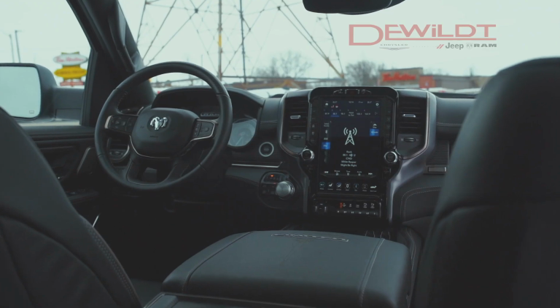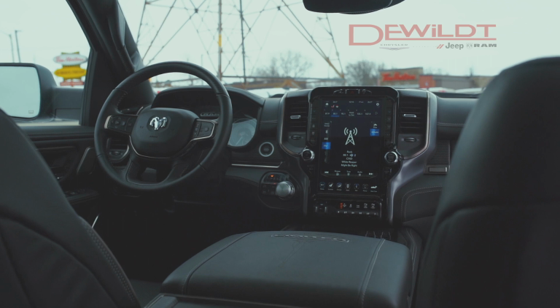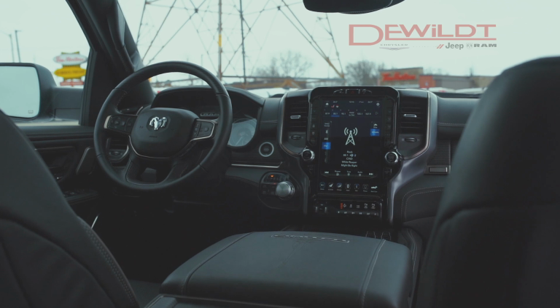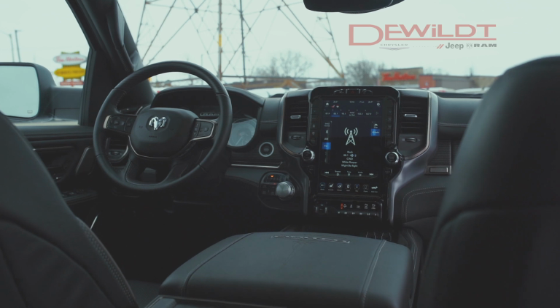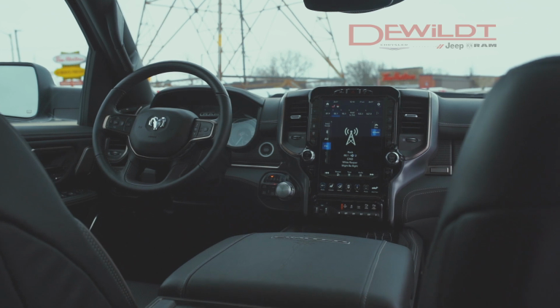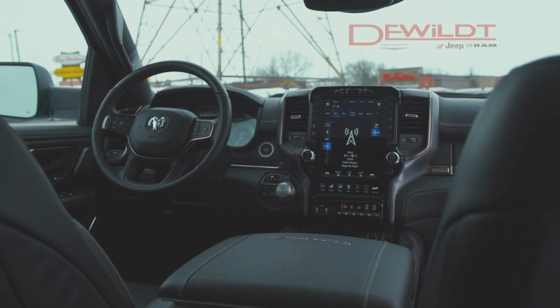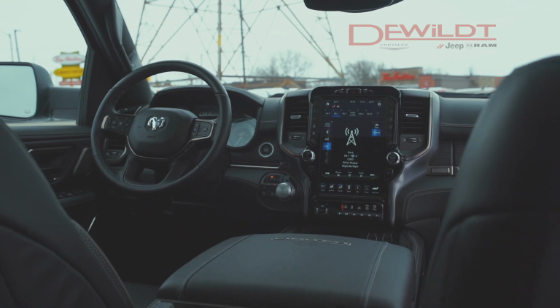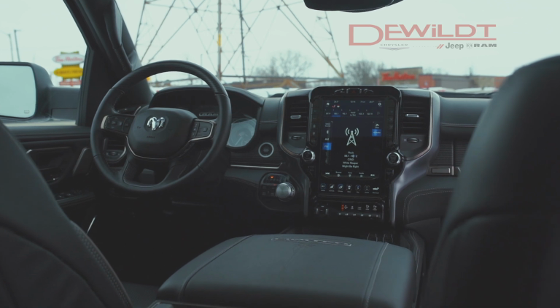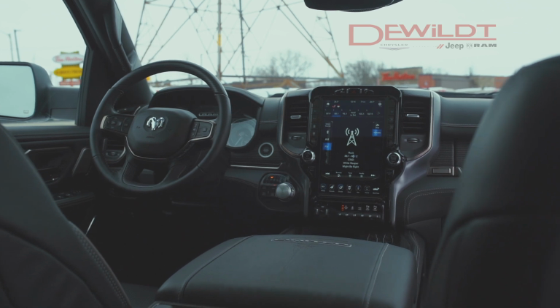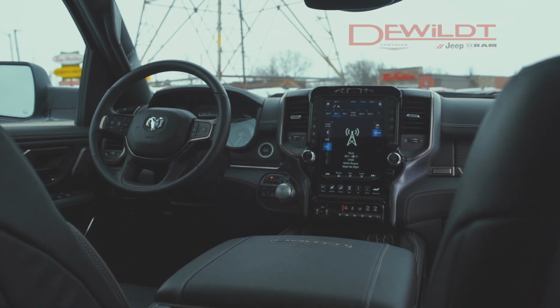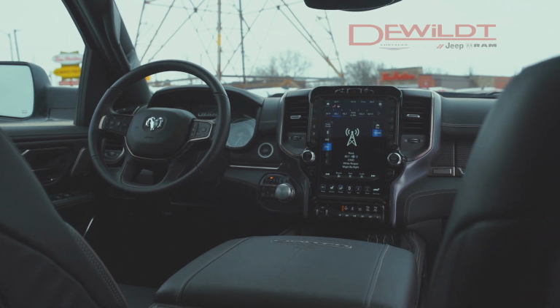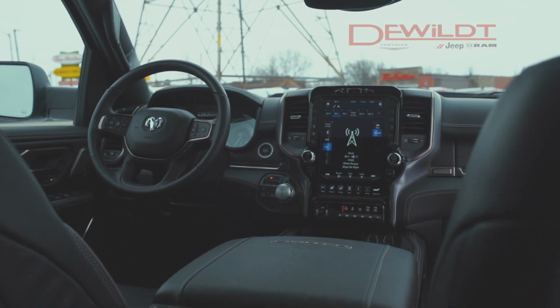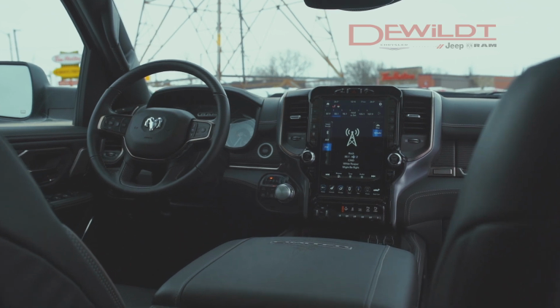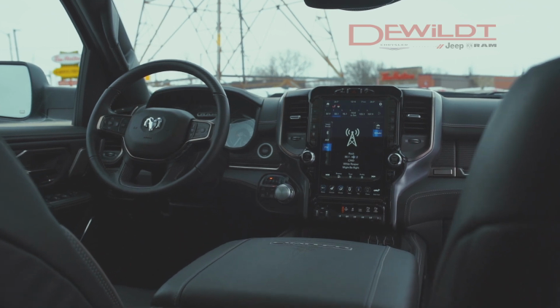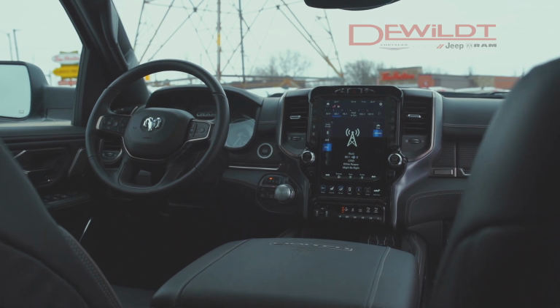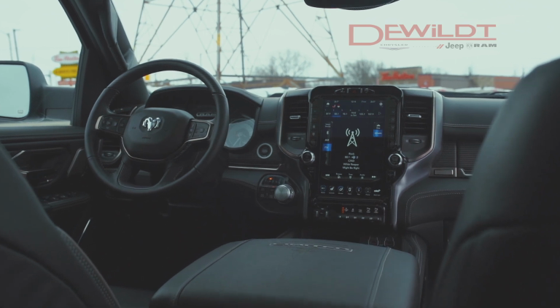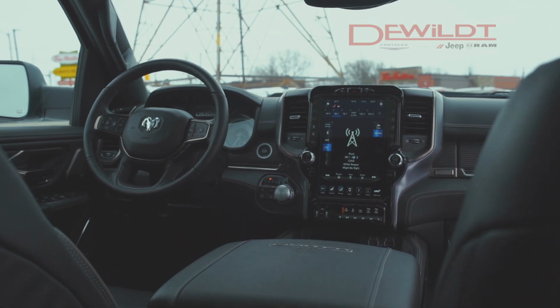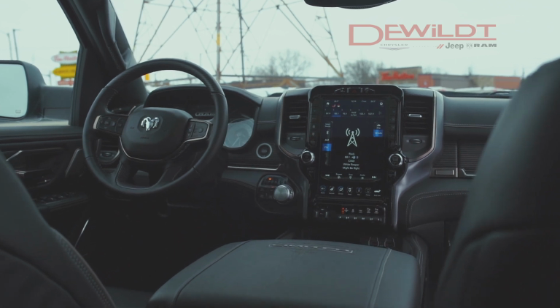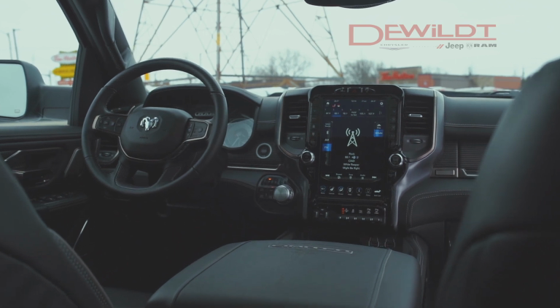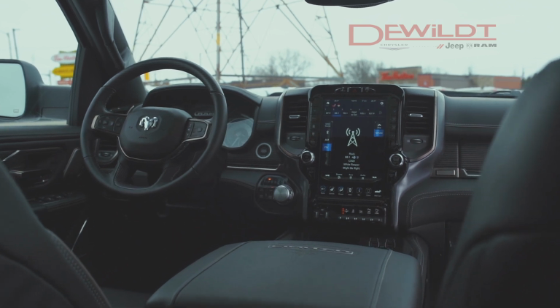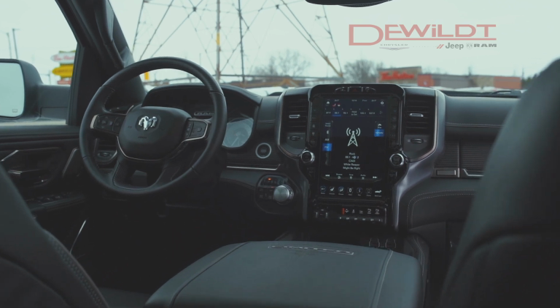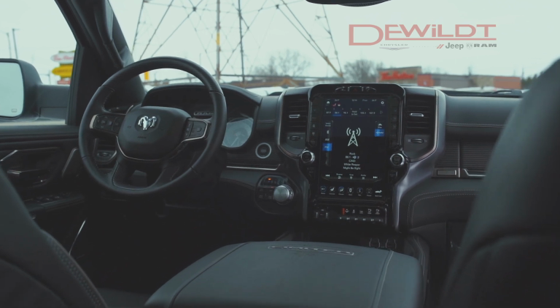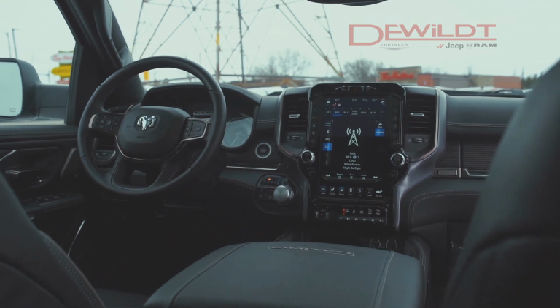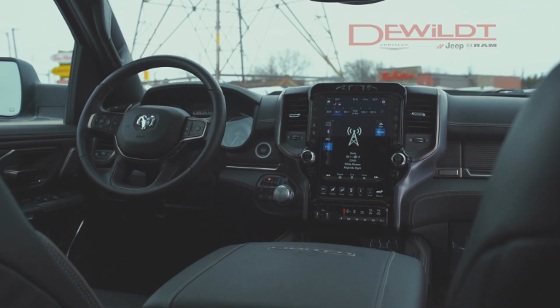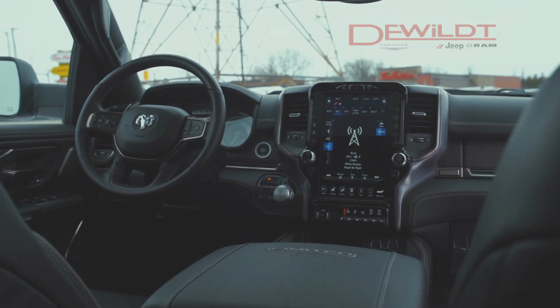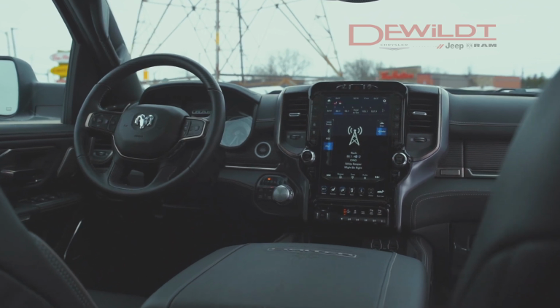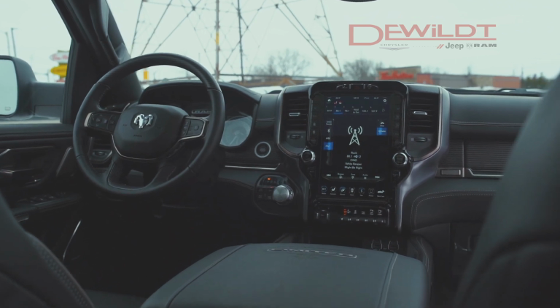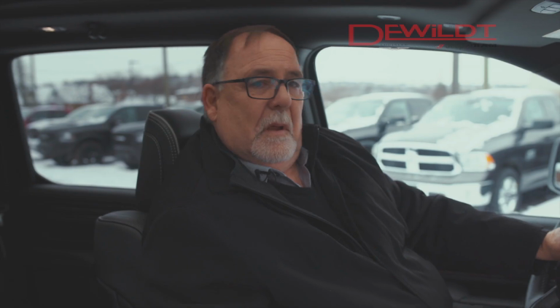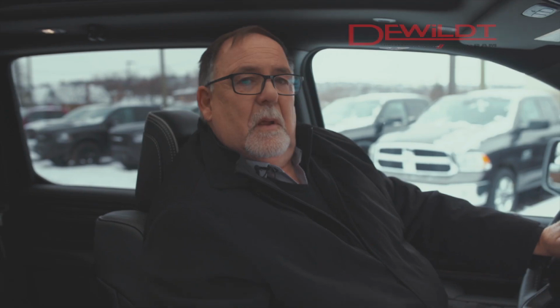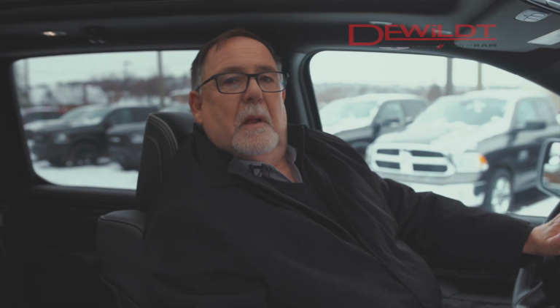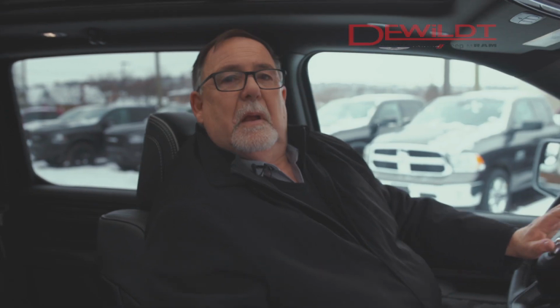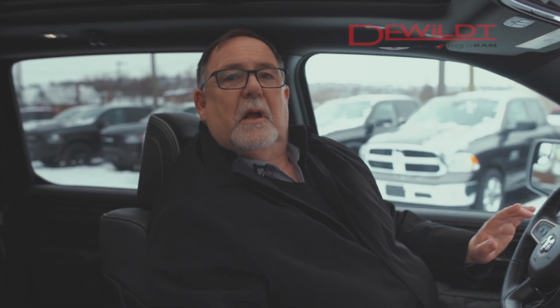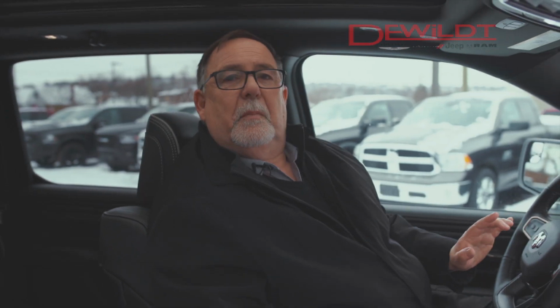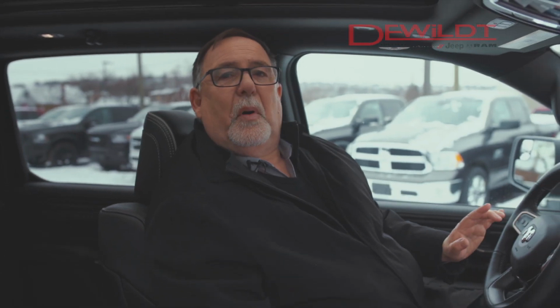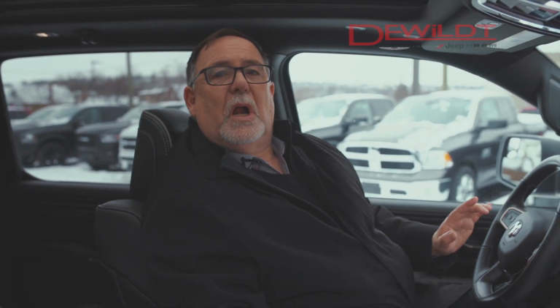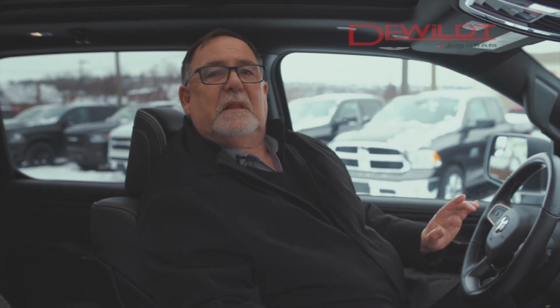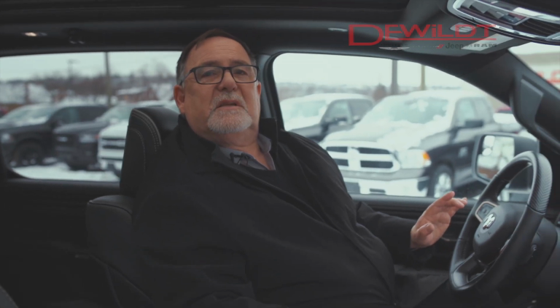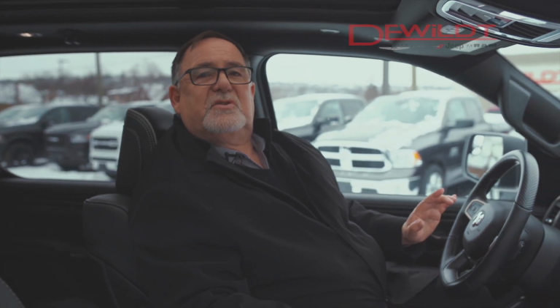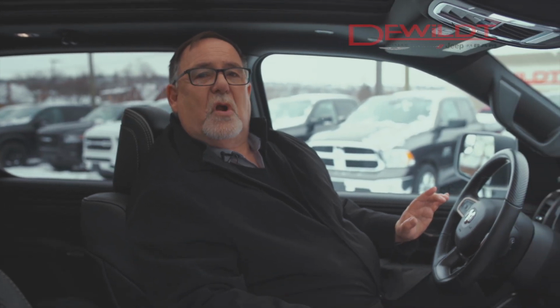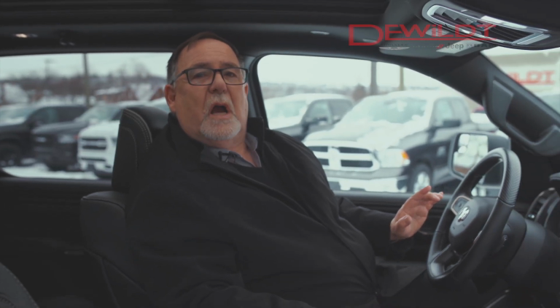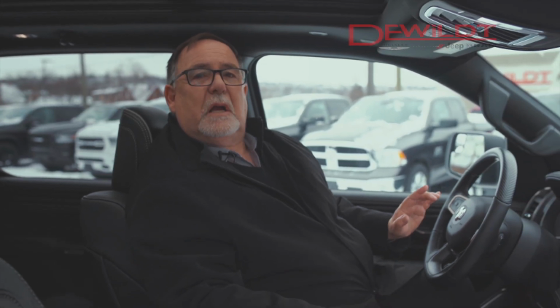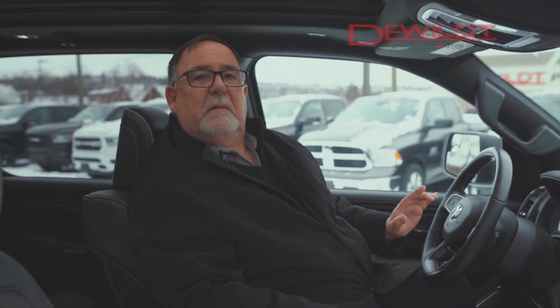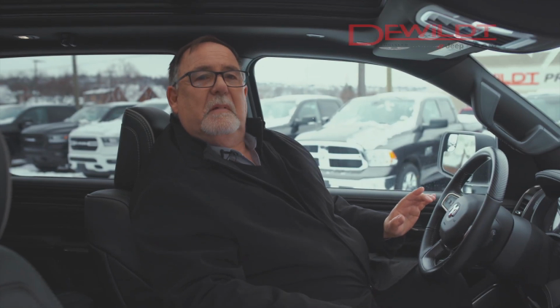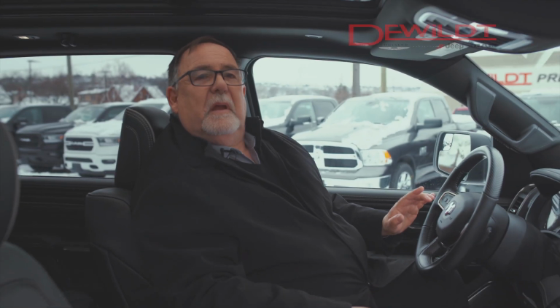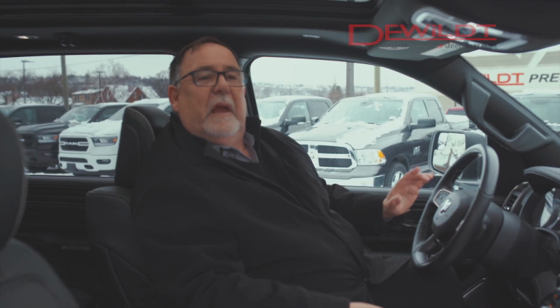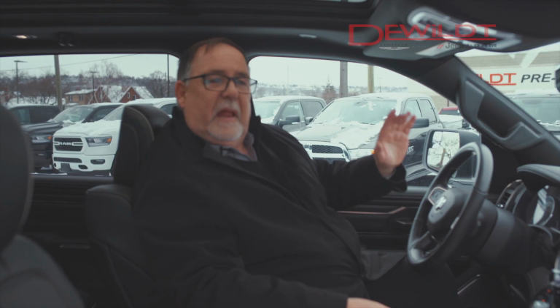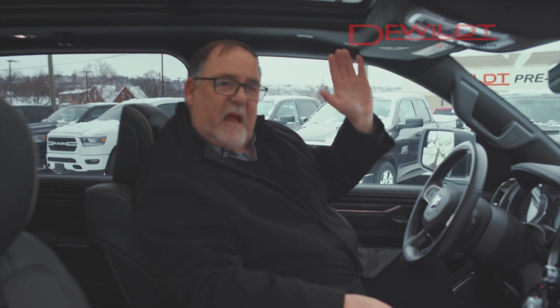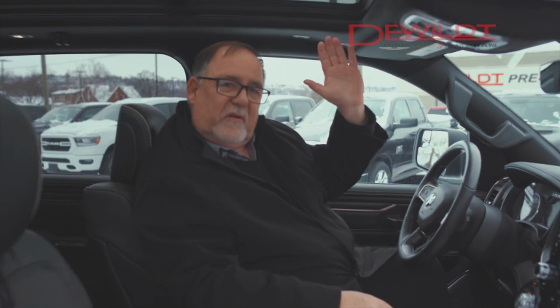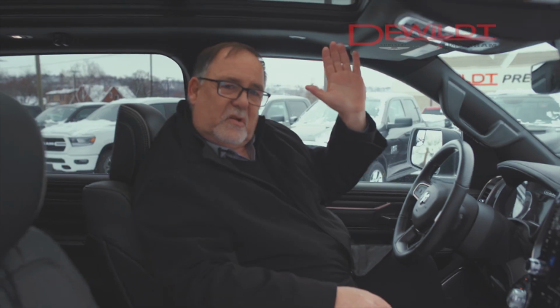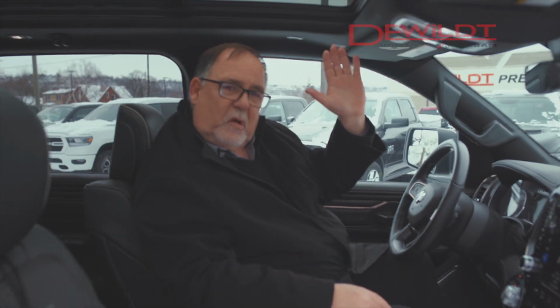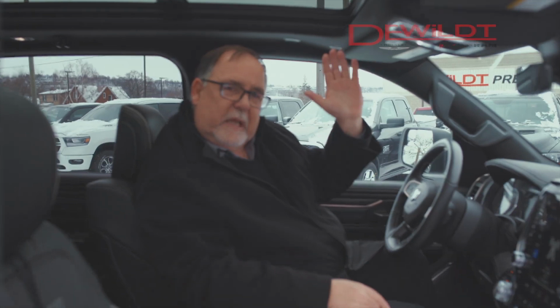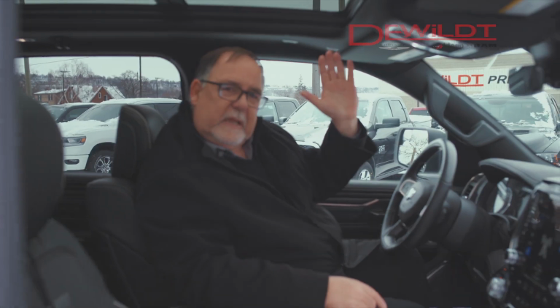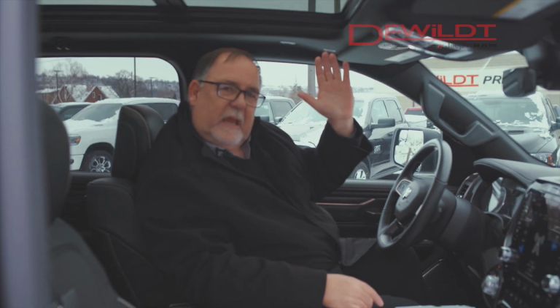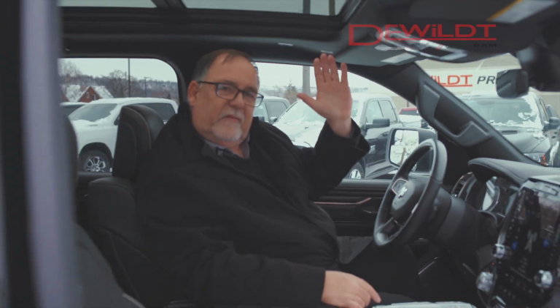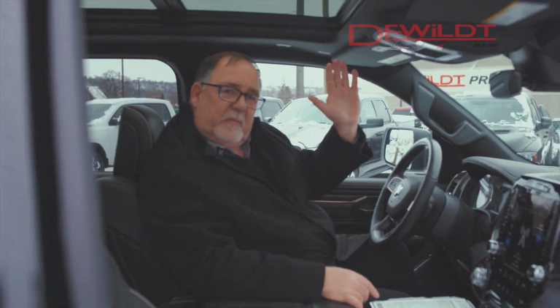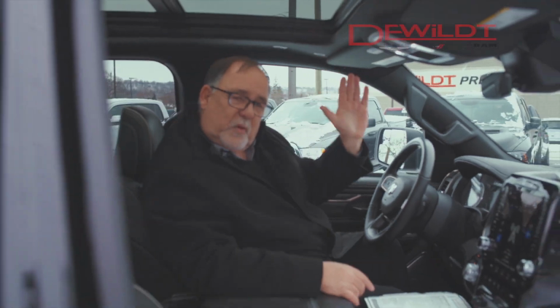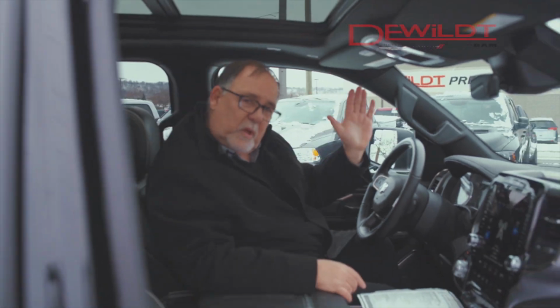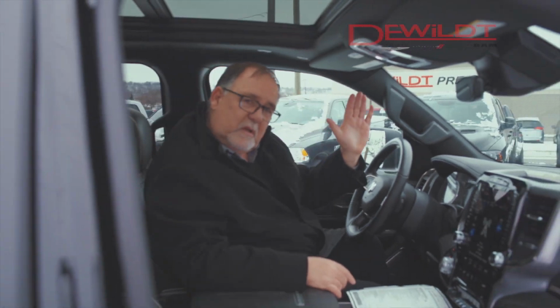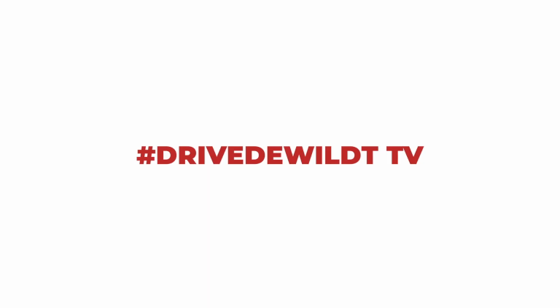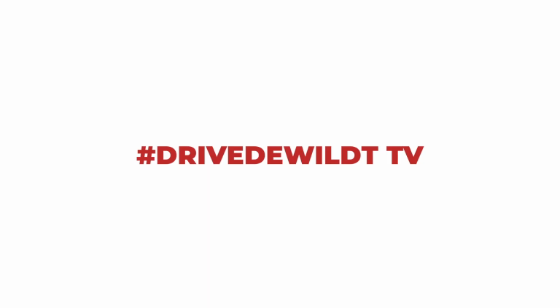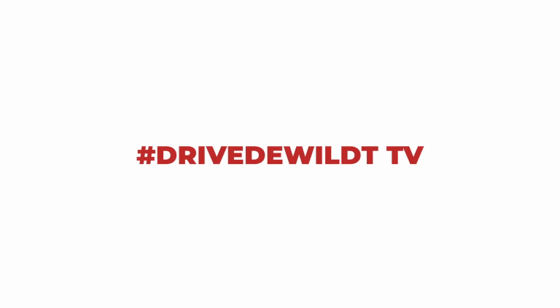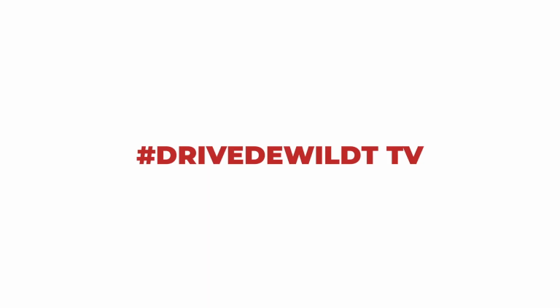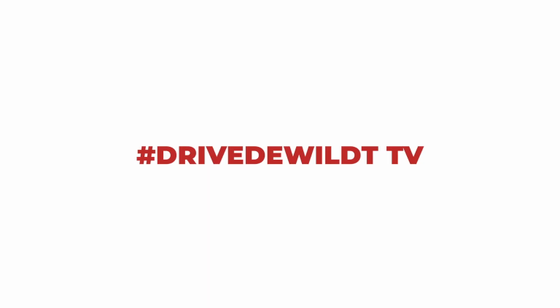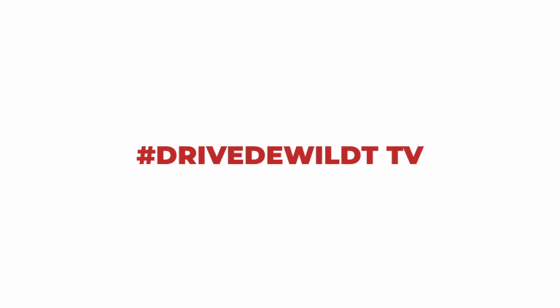And on that note, I'm out of here. I'm going to park this truck — have a great day from DeWheel Chrysler.